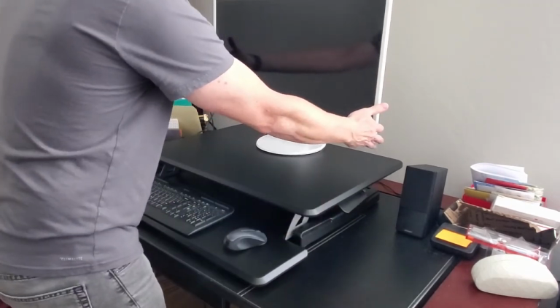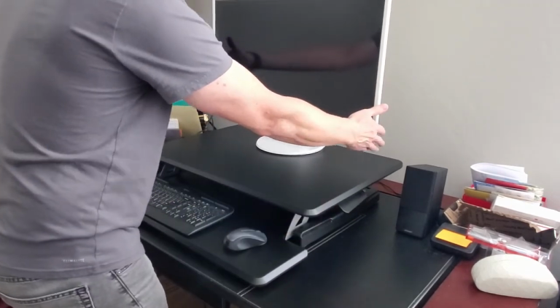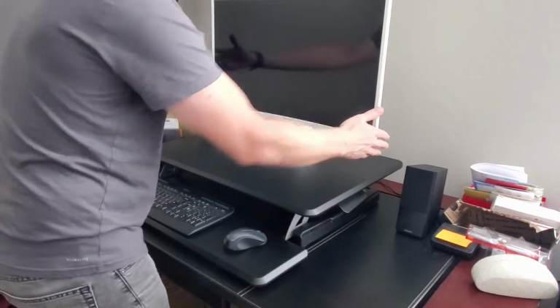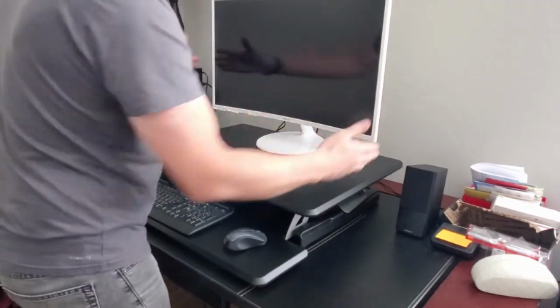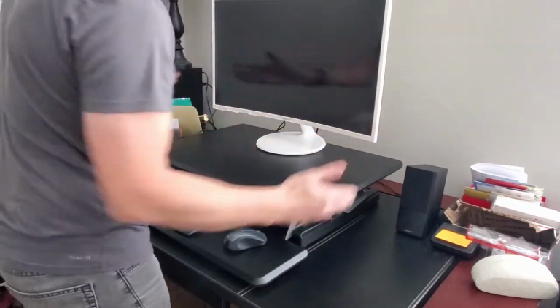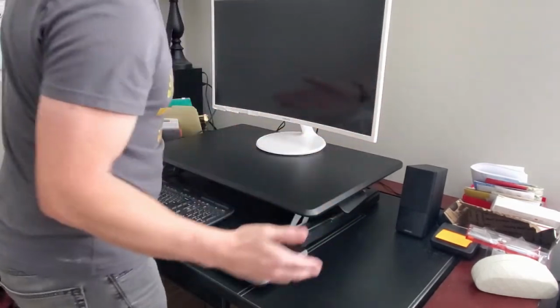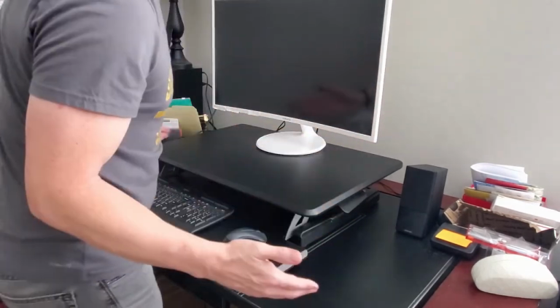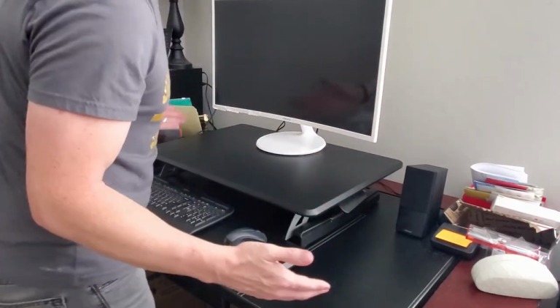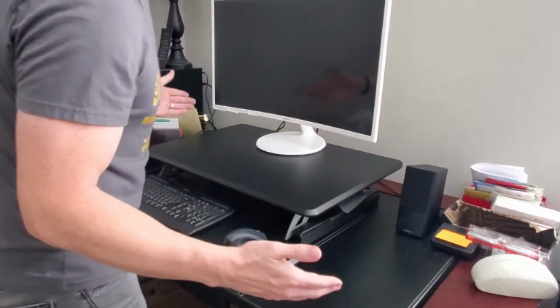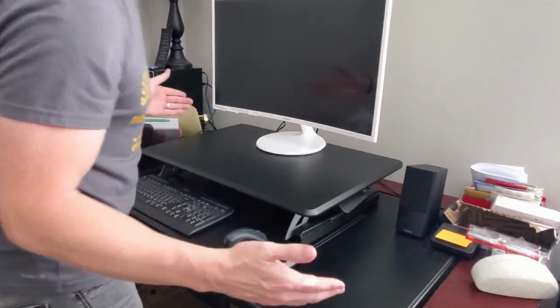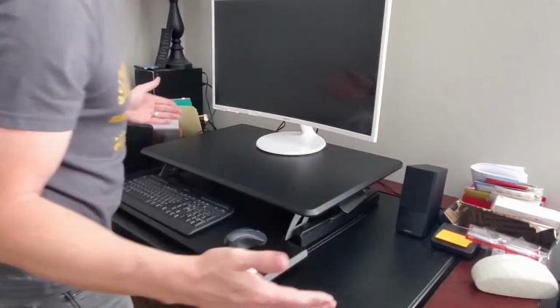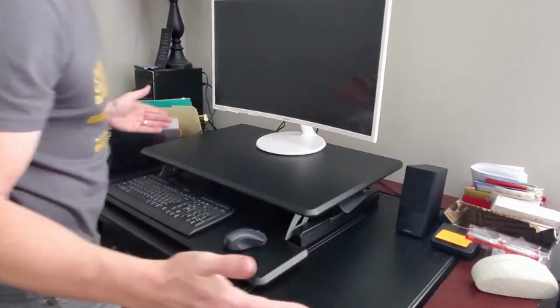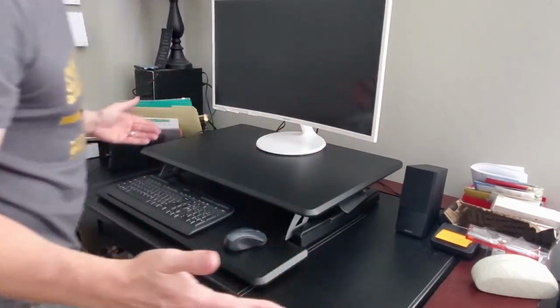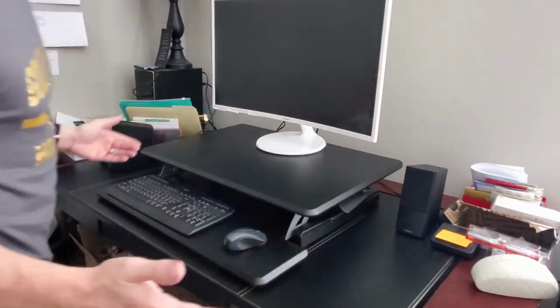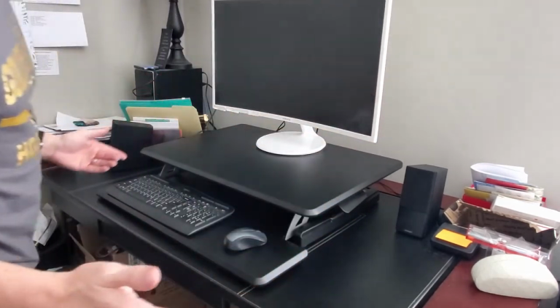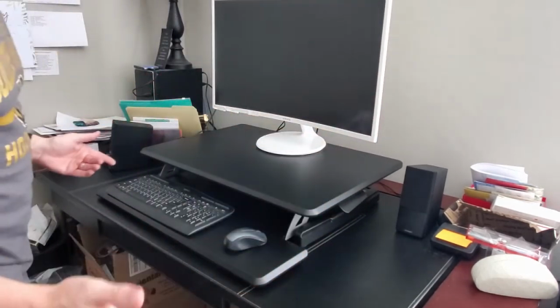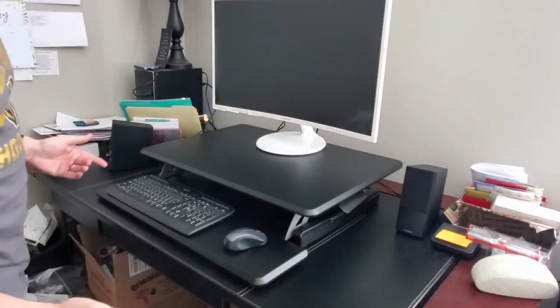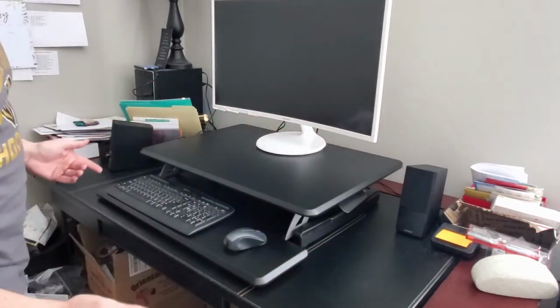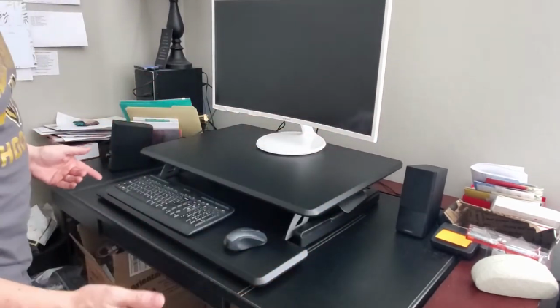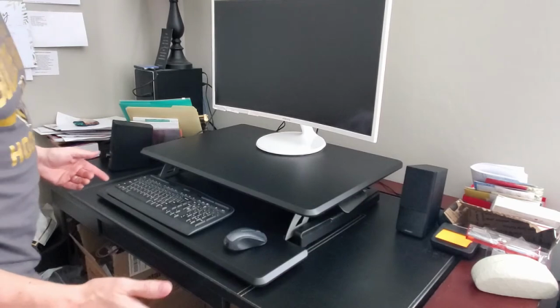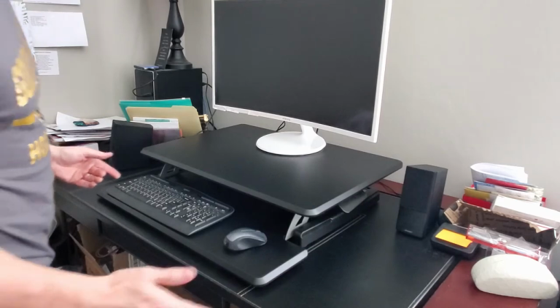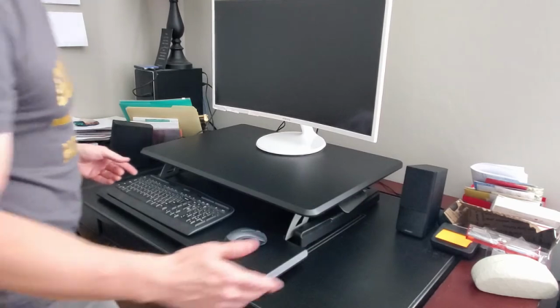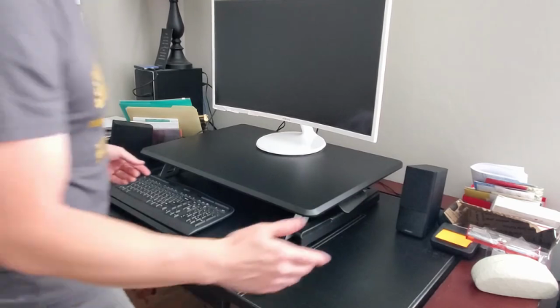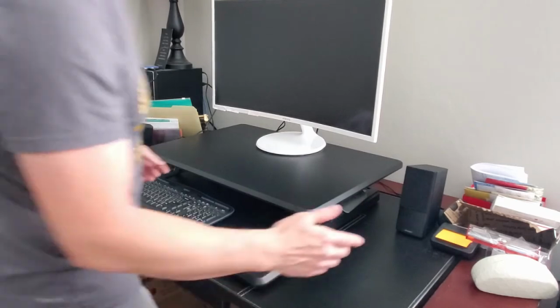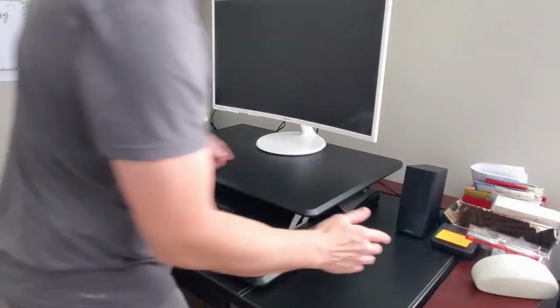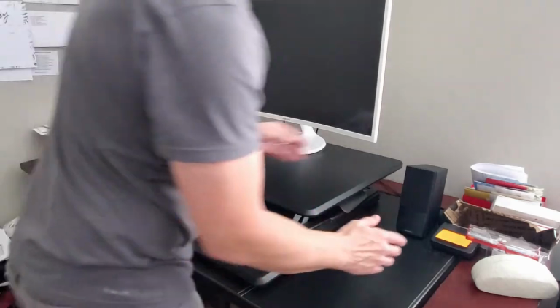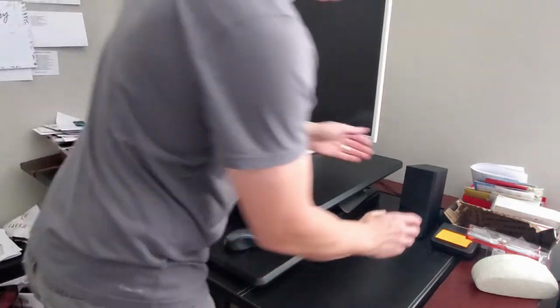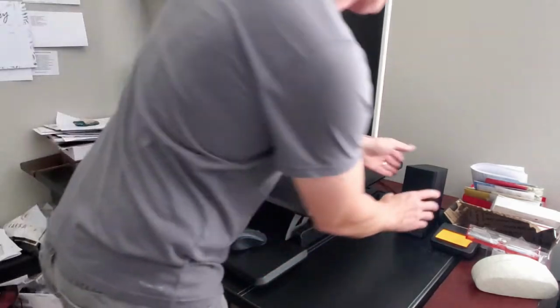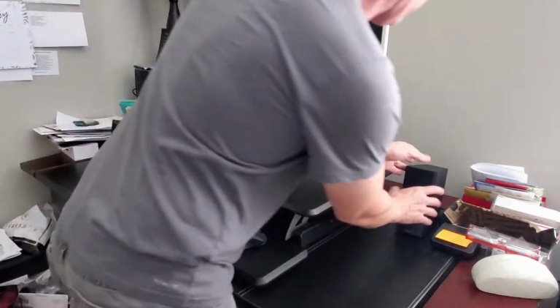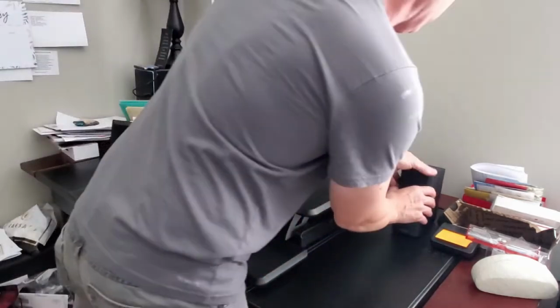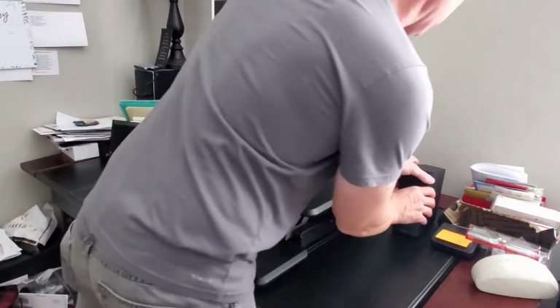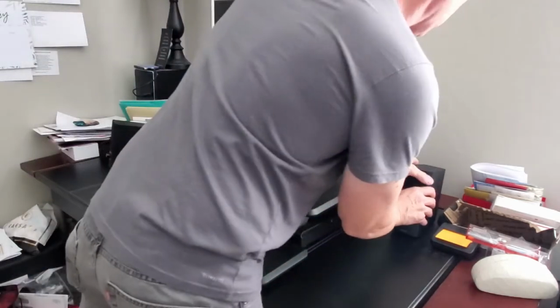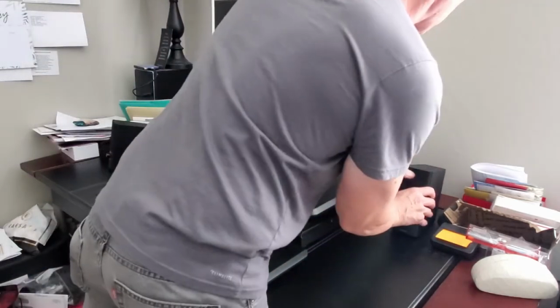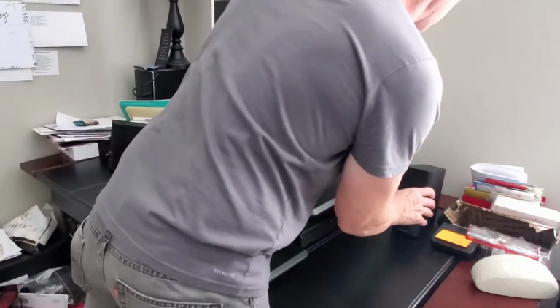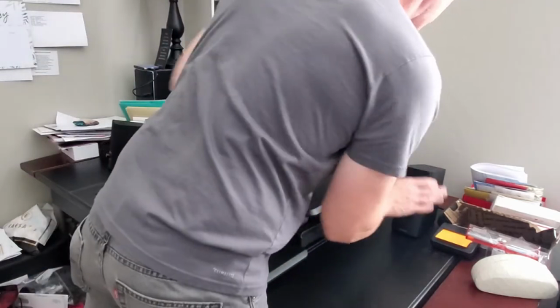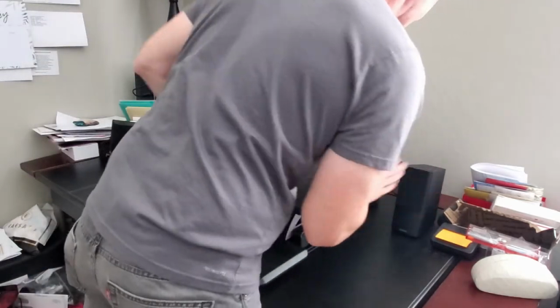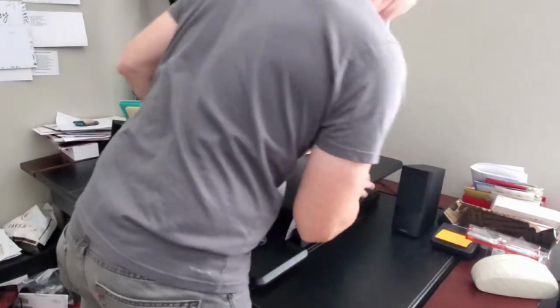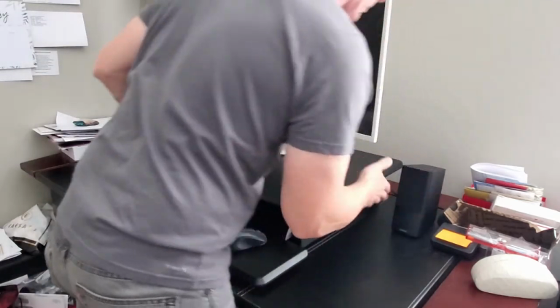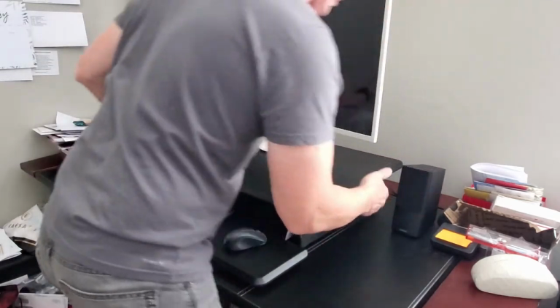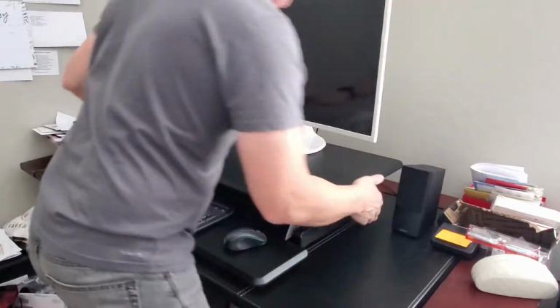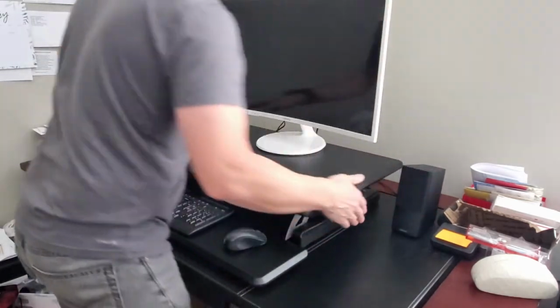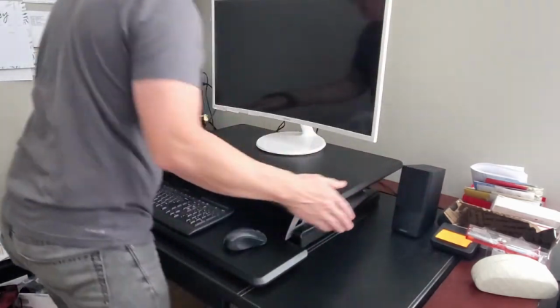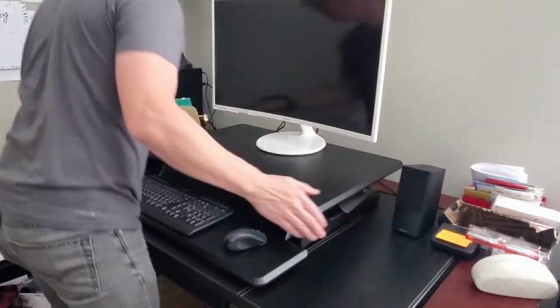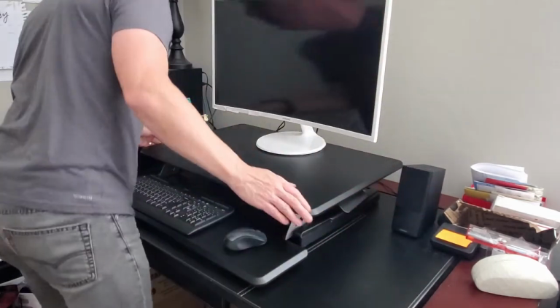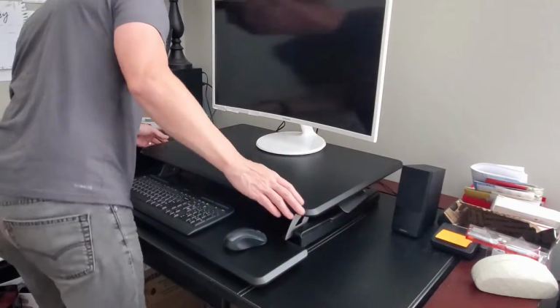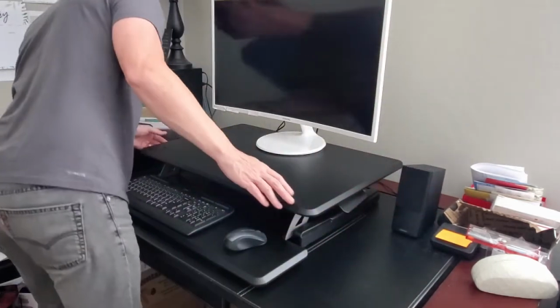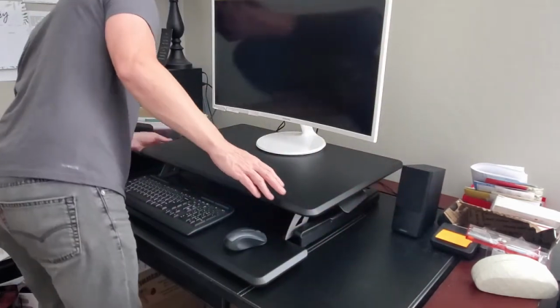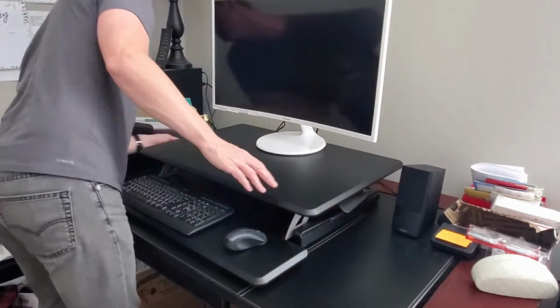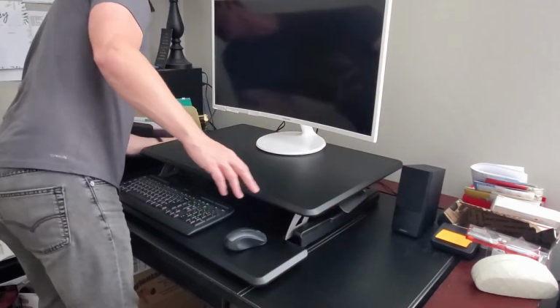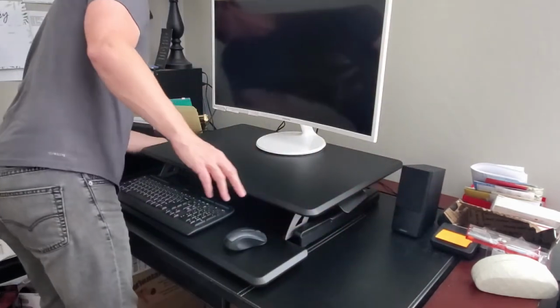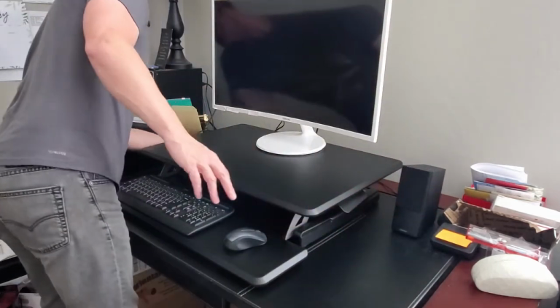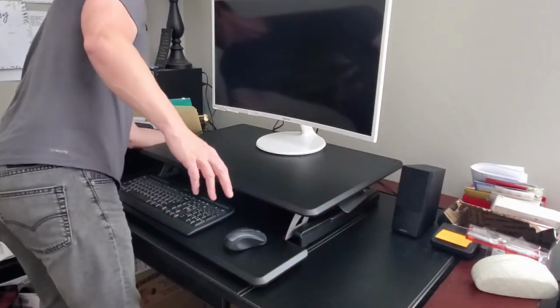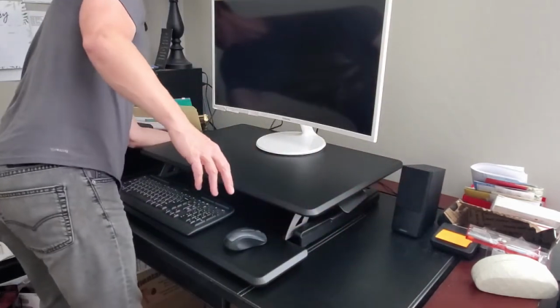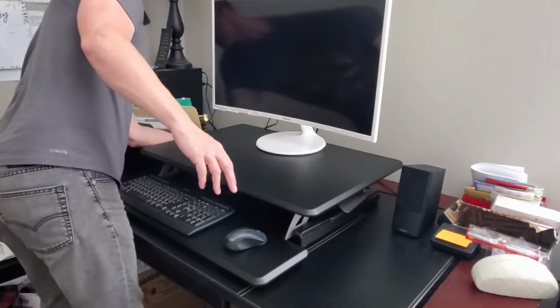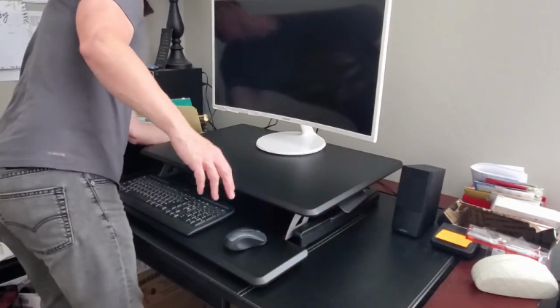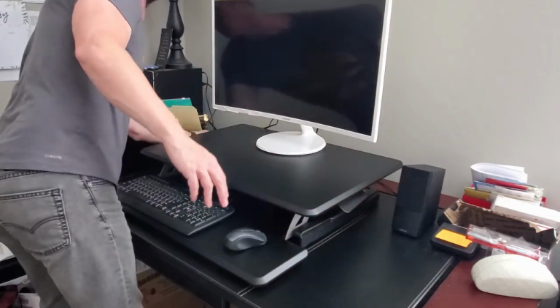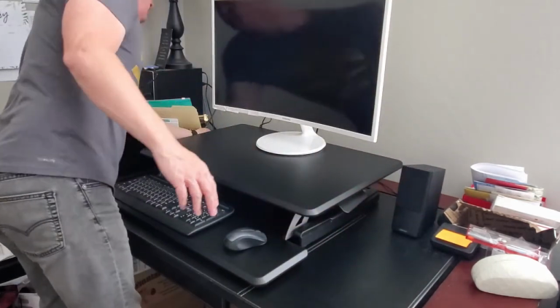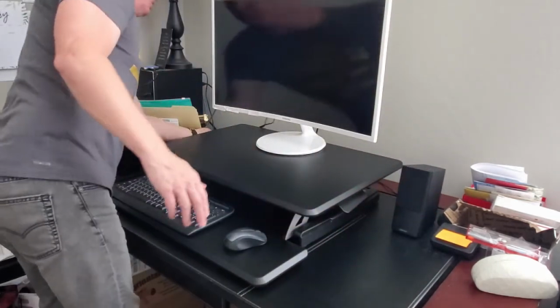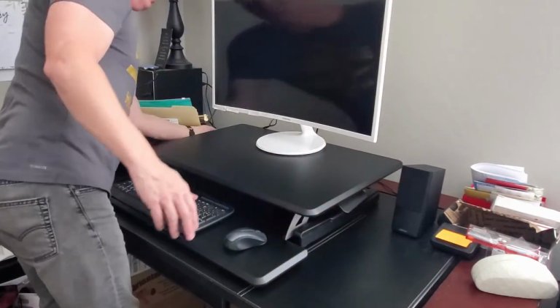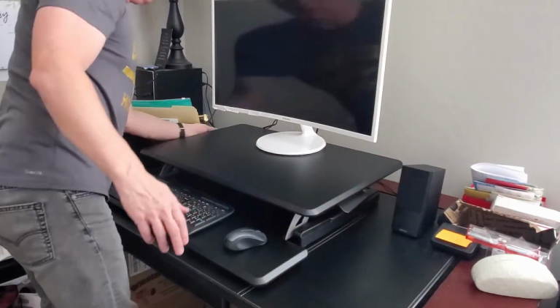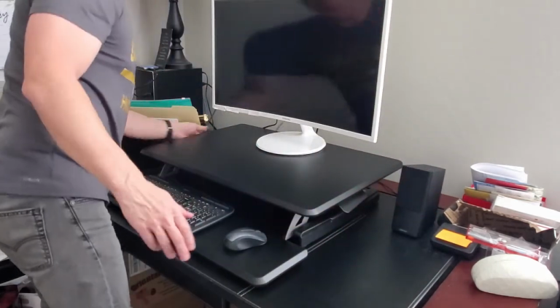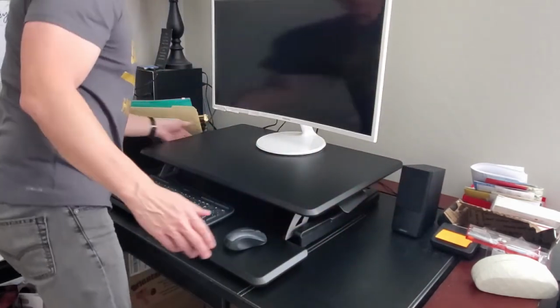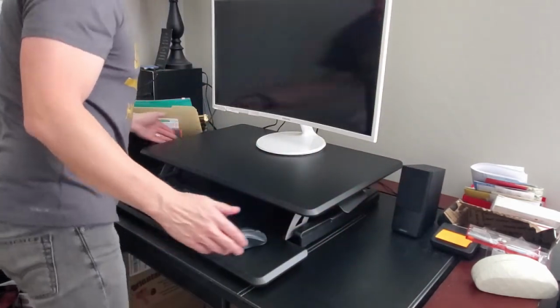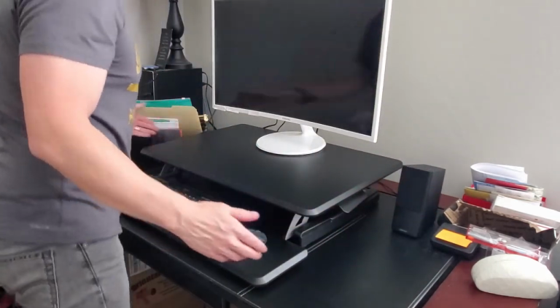You want to check and make sure the wires aren't getting pinched back here by the stand, and that everything's clear.